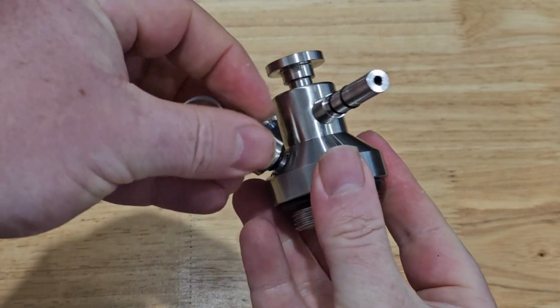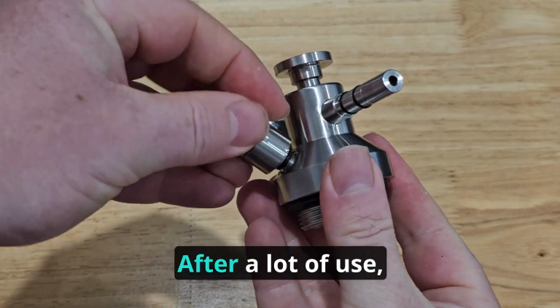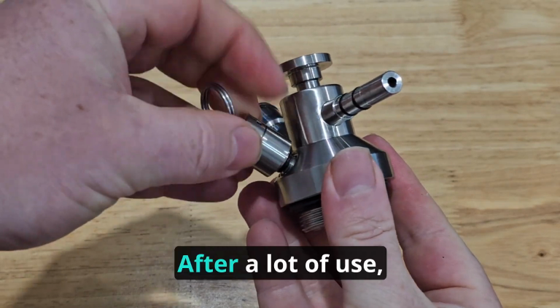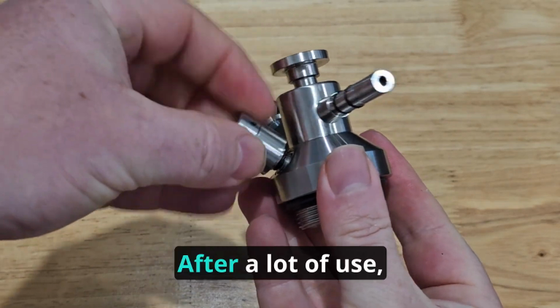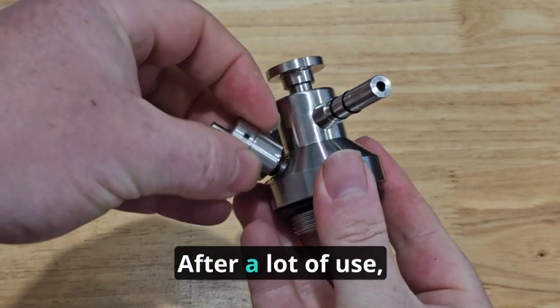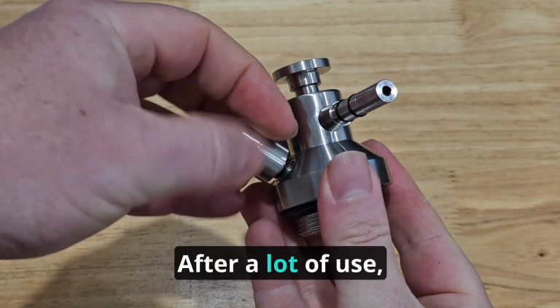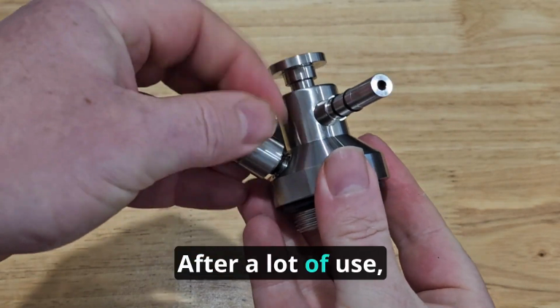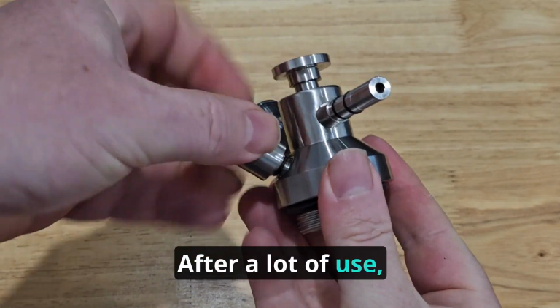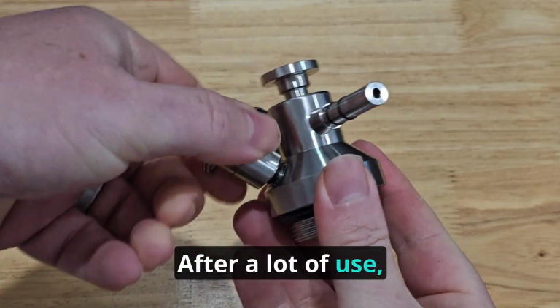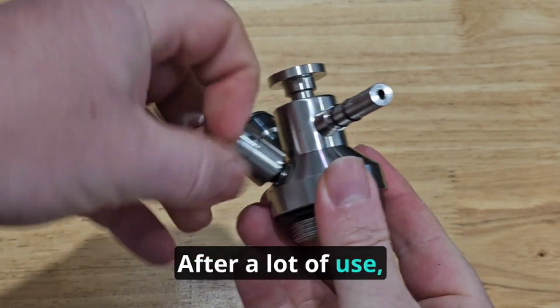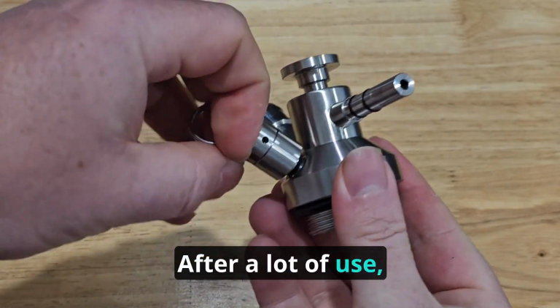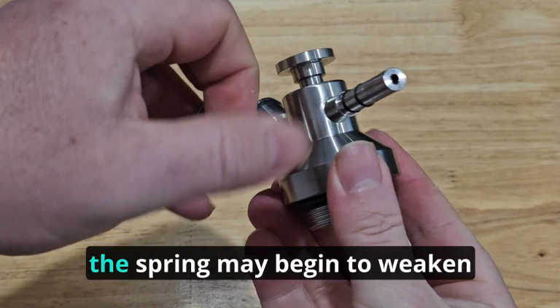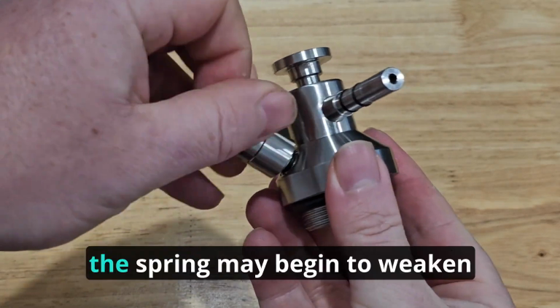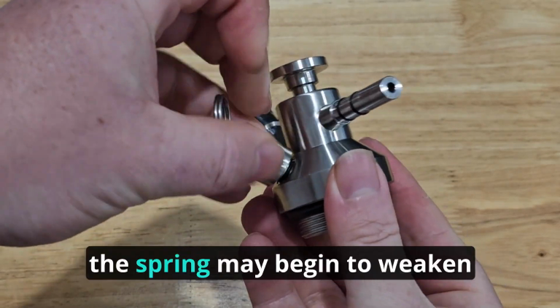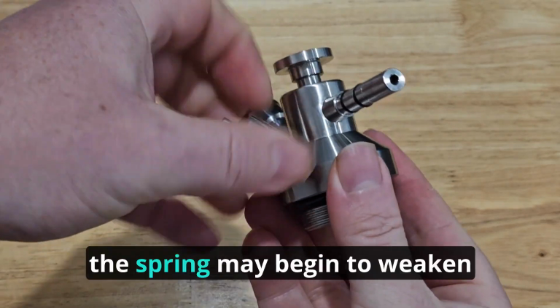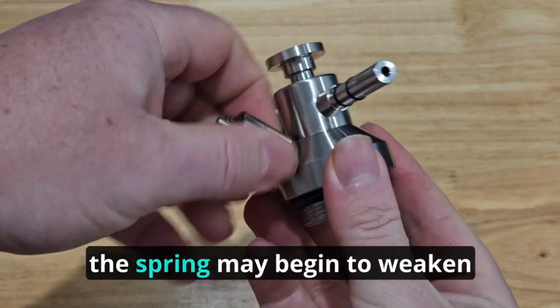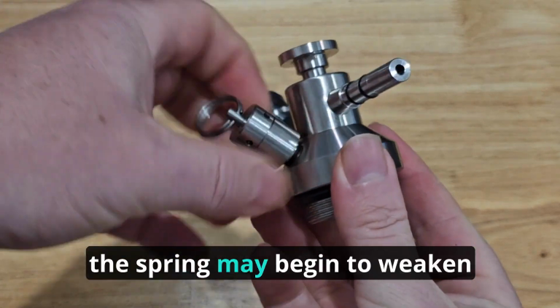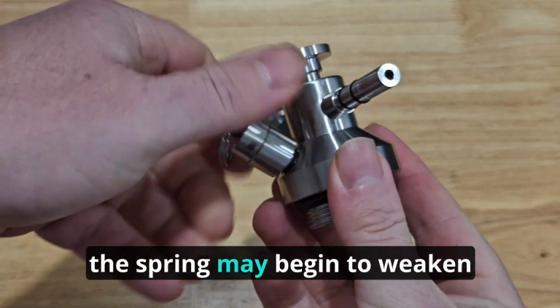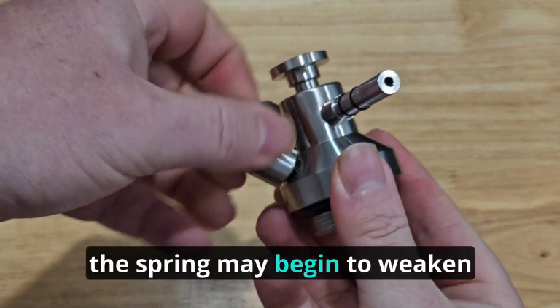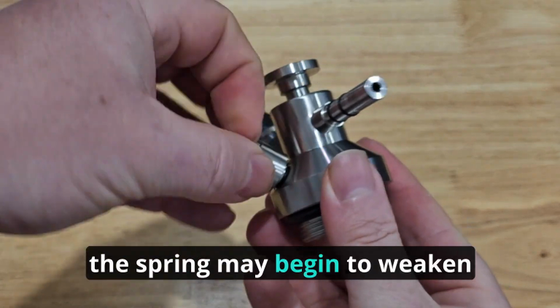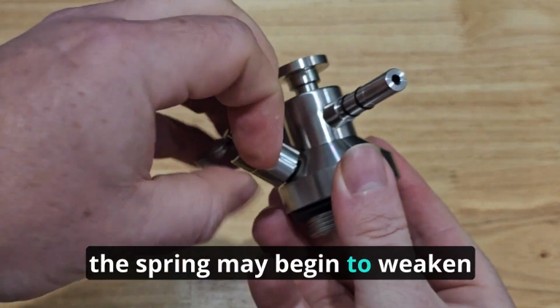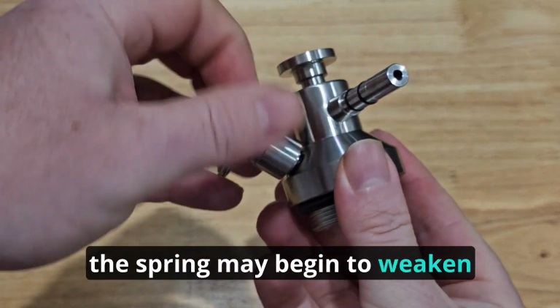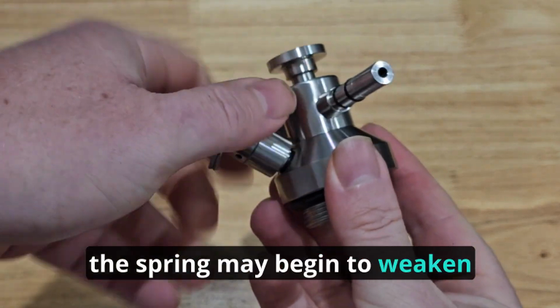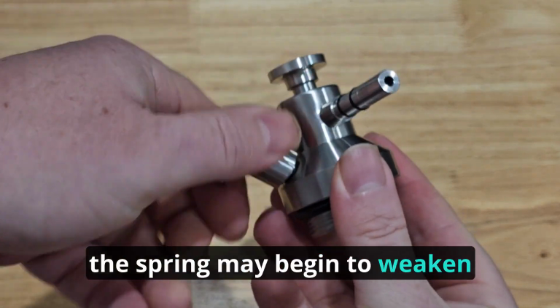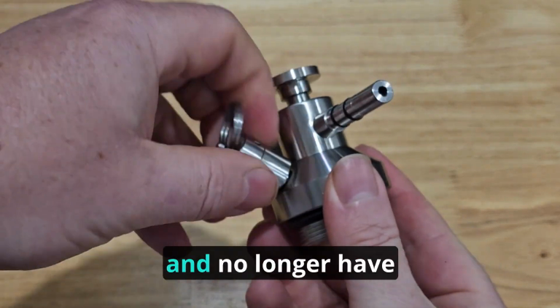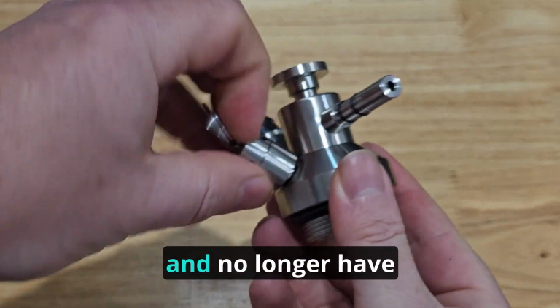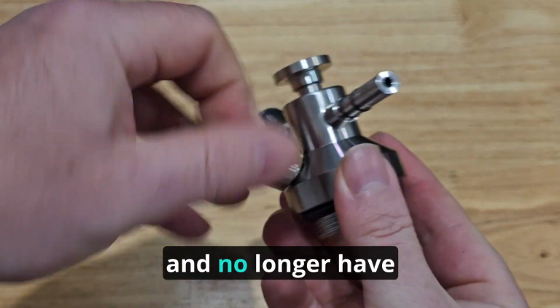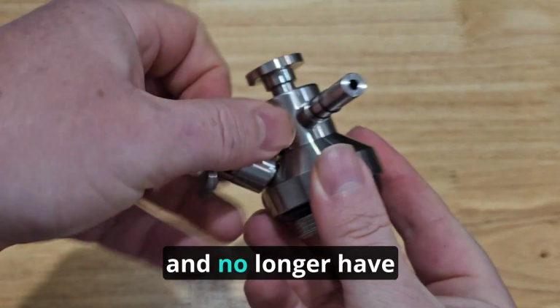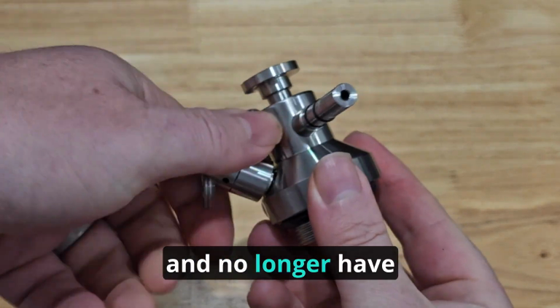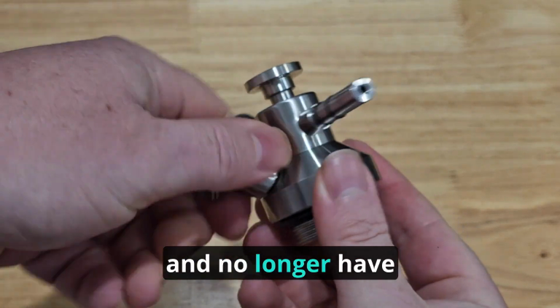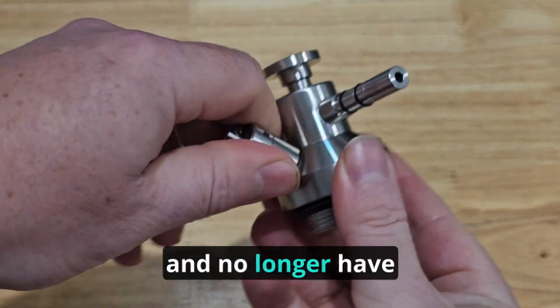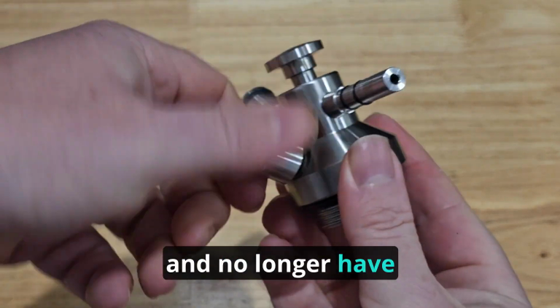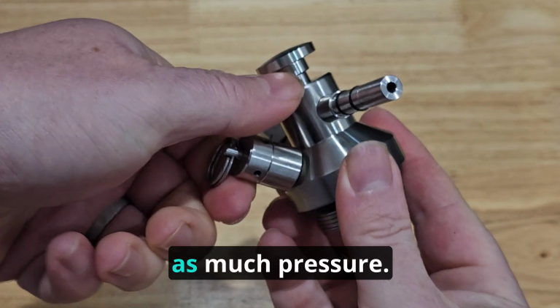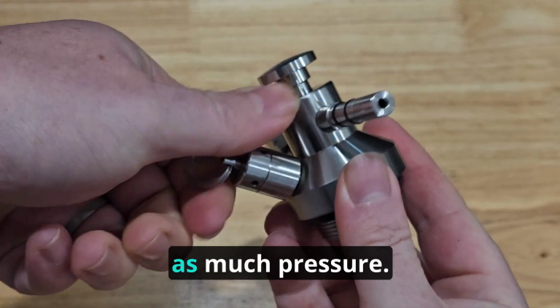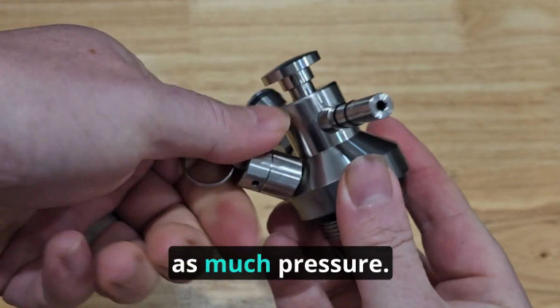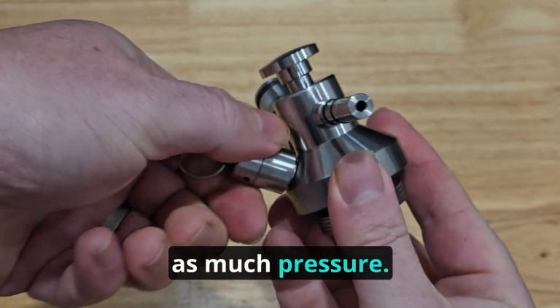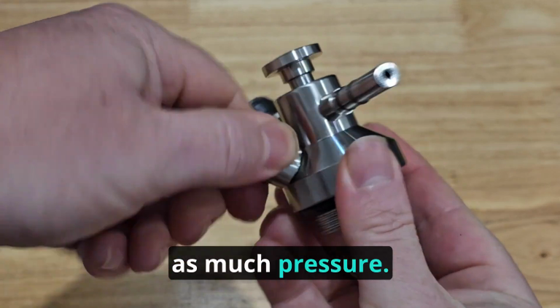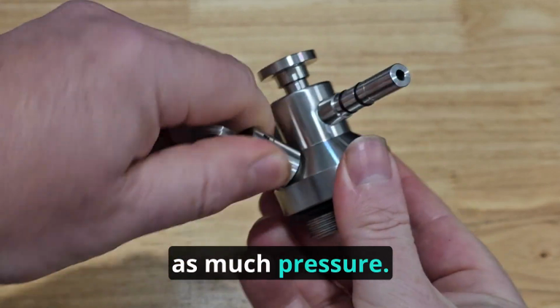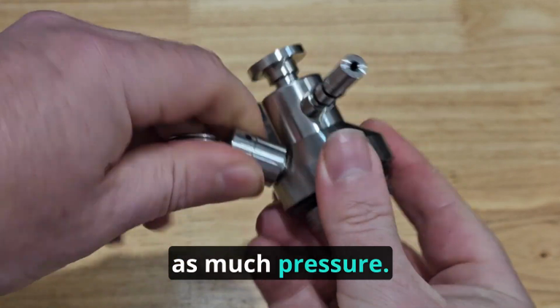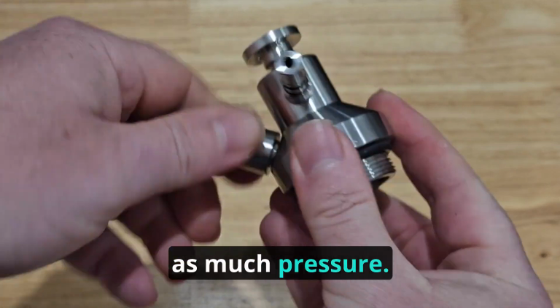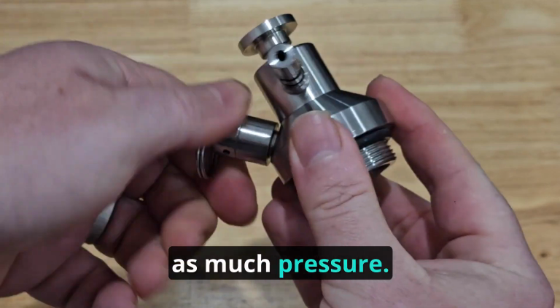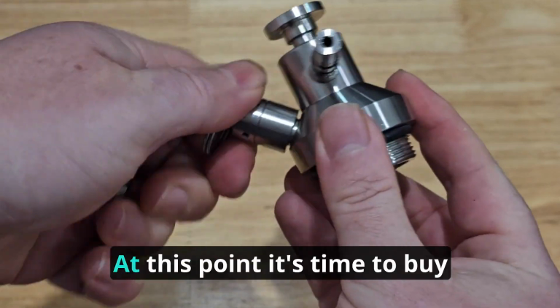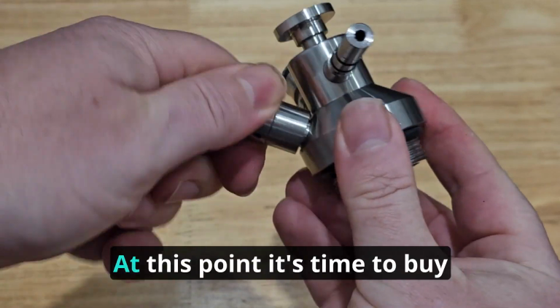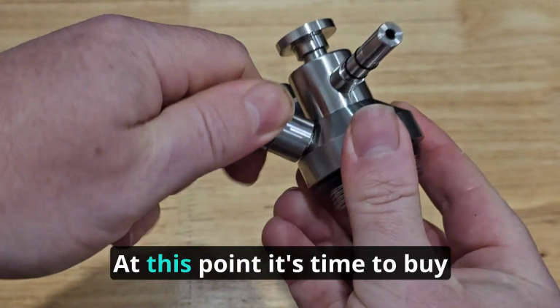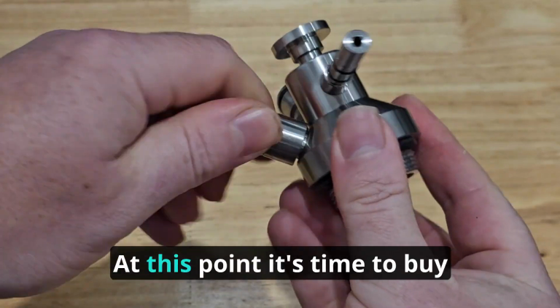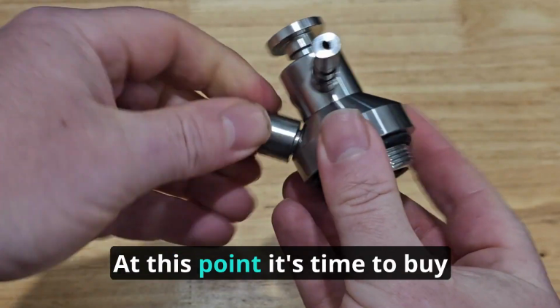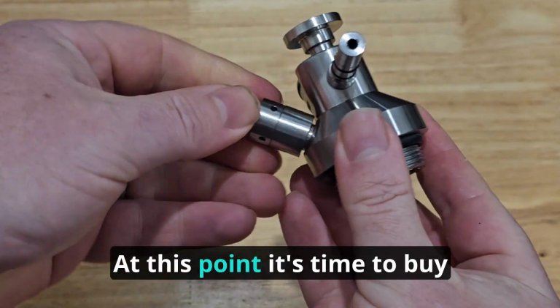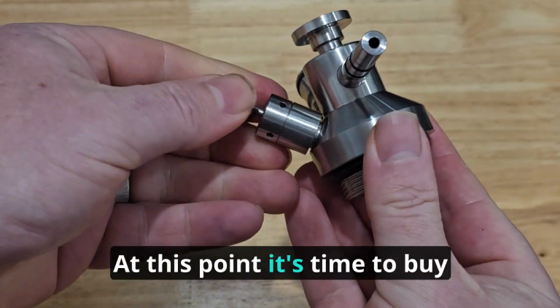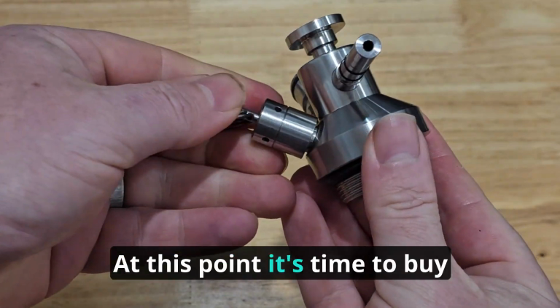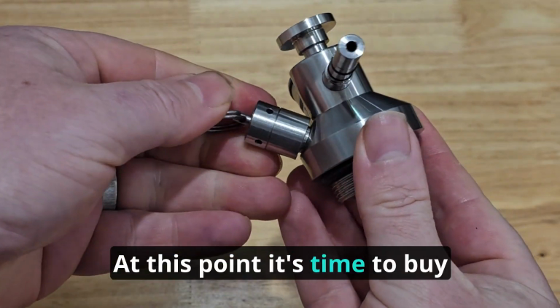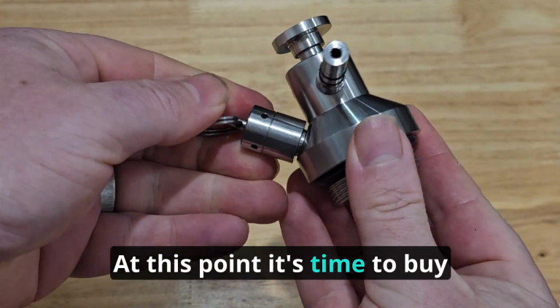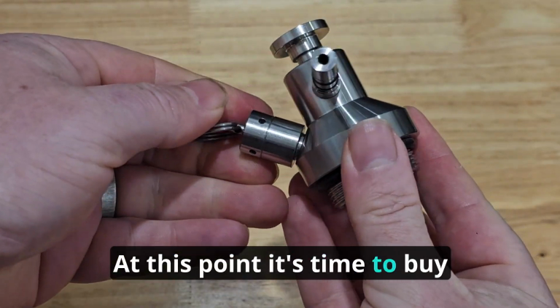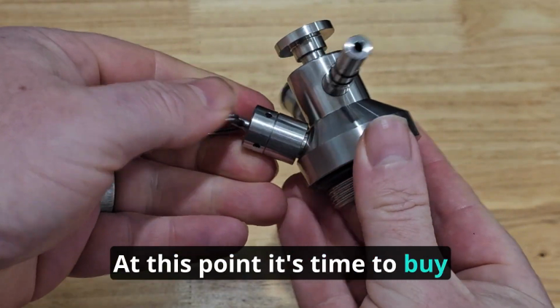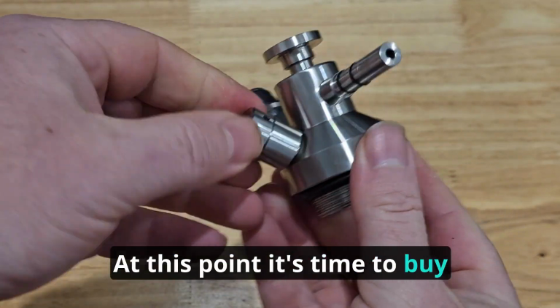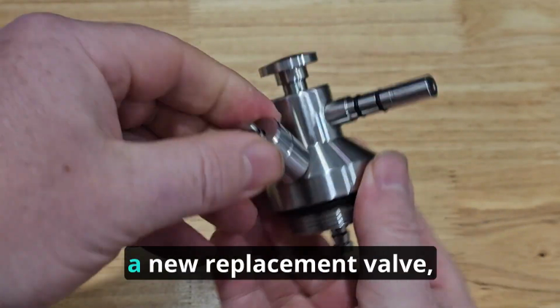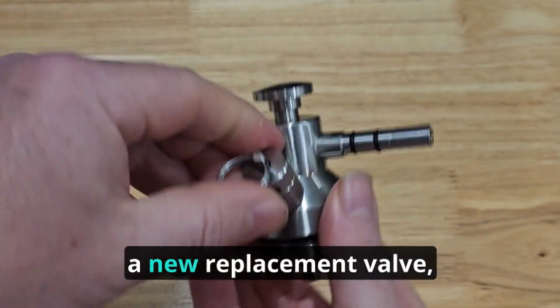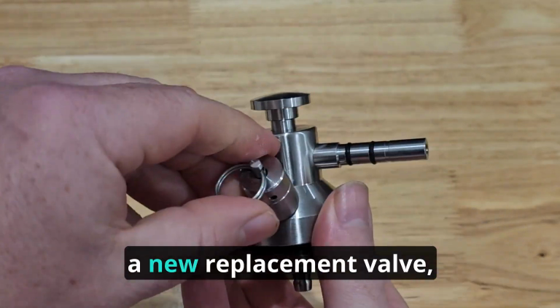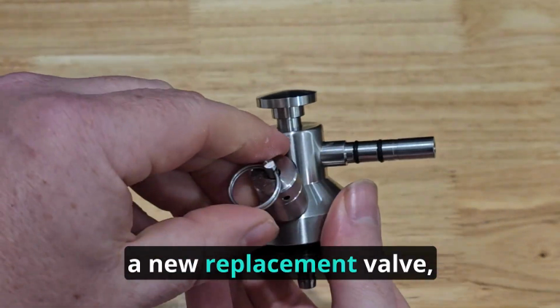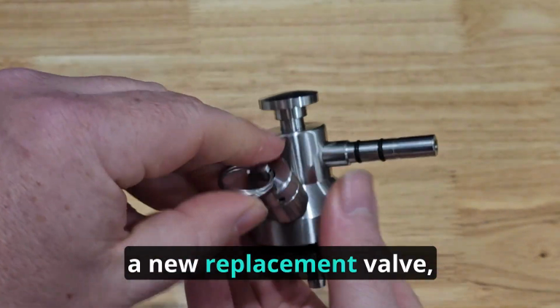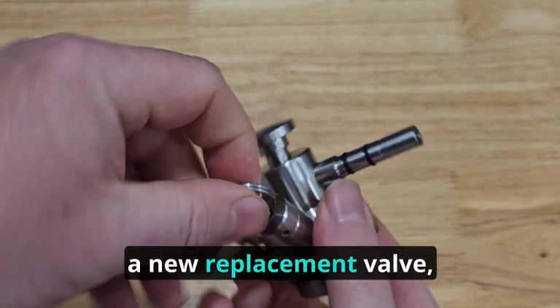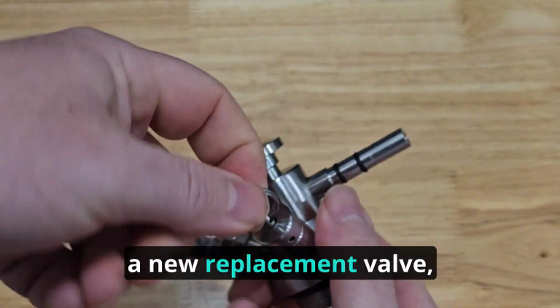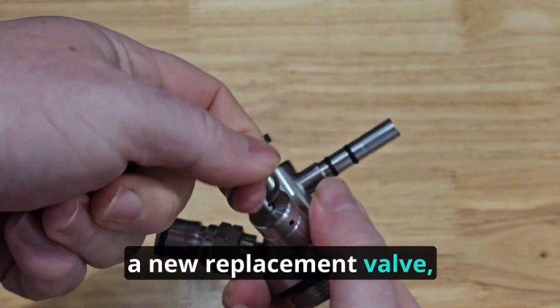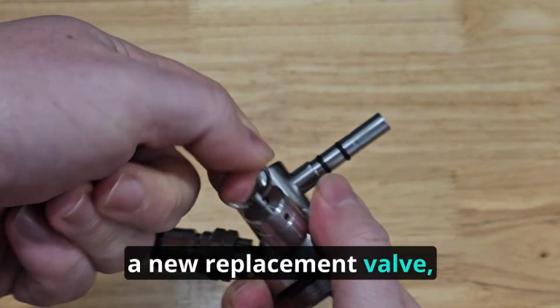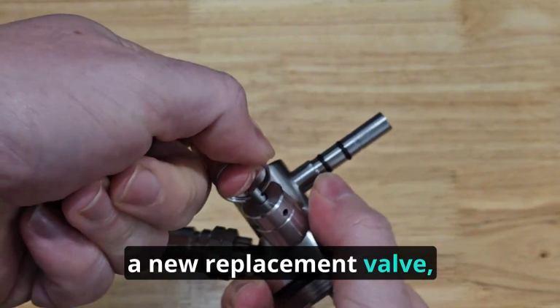After a lot of use, the spring may begin to weaken and no longer have as much pressure. At this point, it's time to buy a new replacement valve, but this won't happen for a long time.